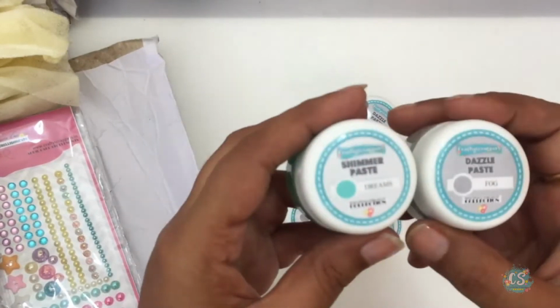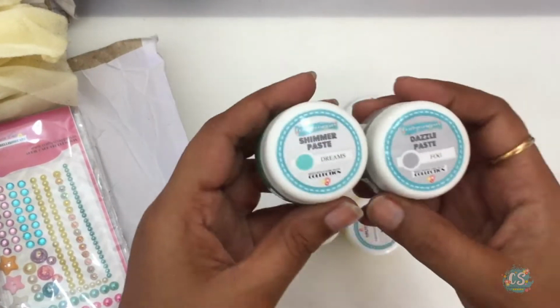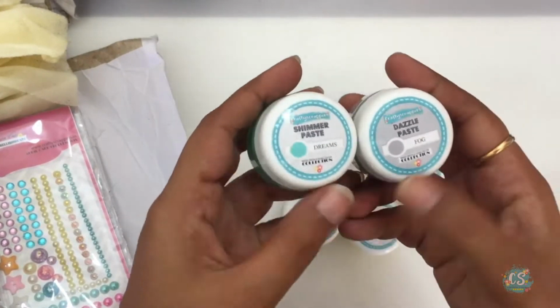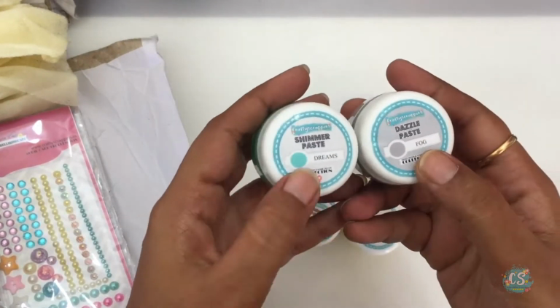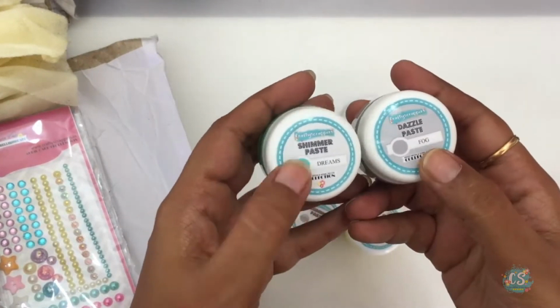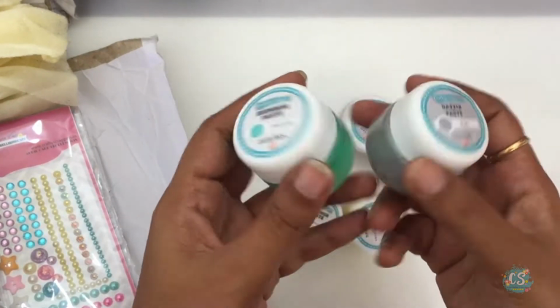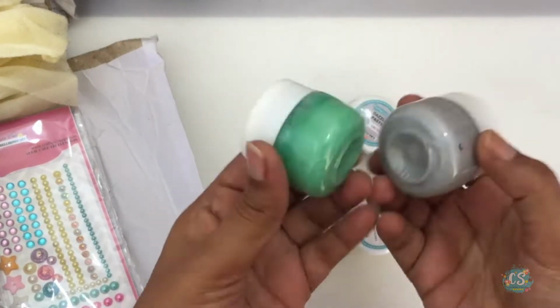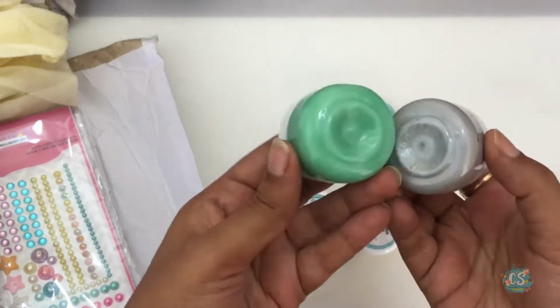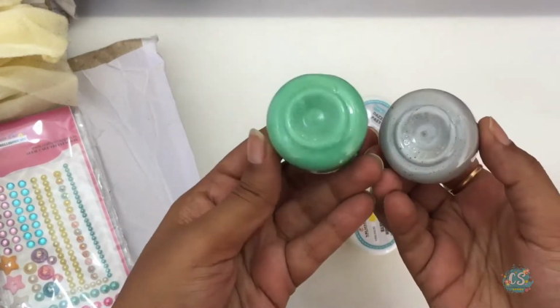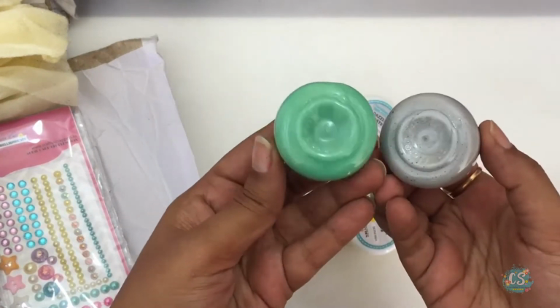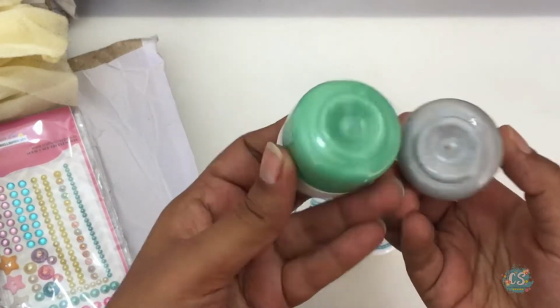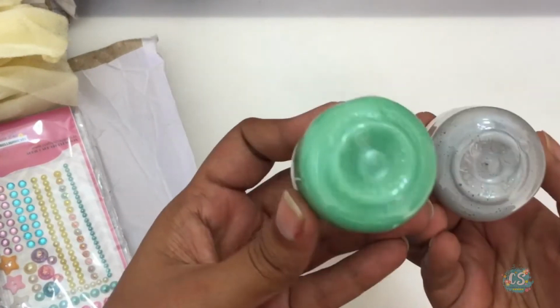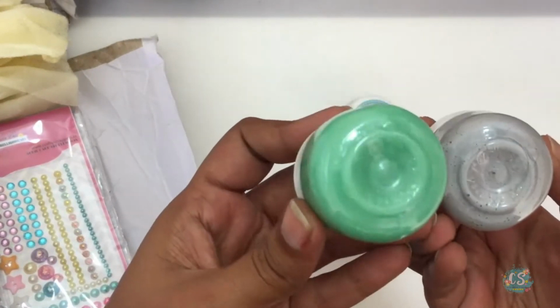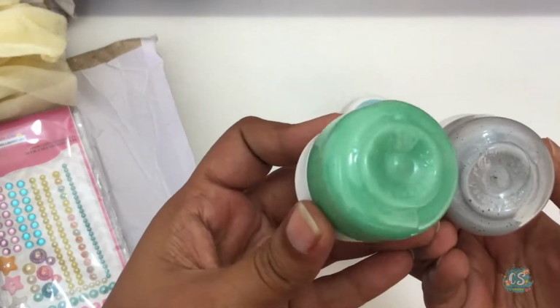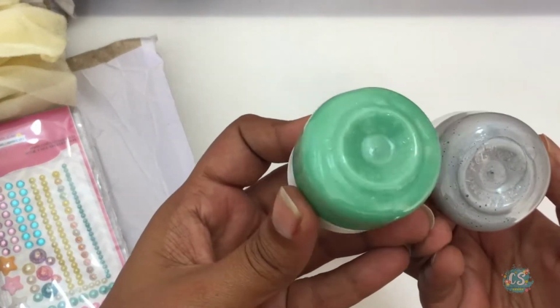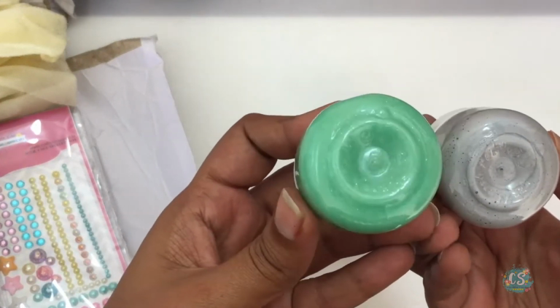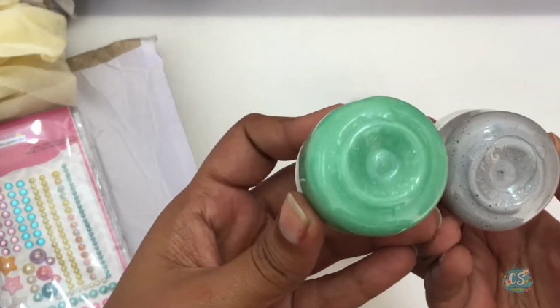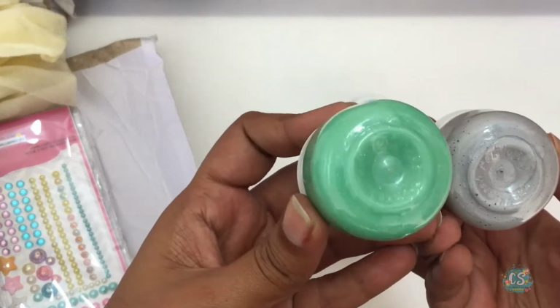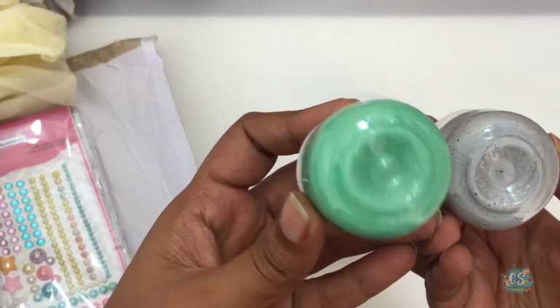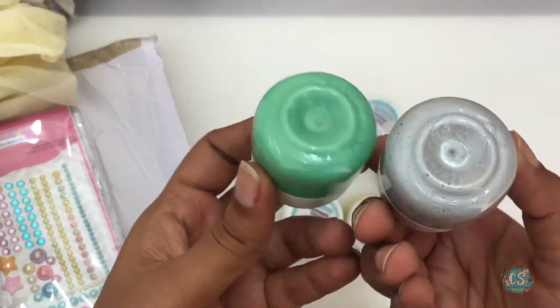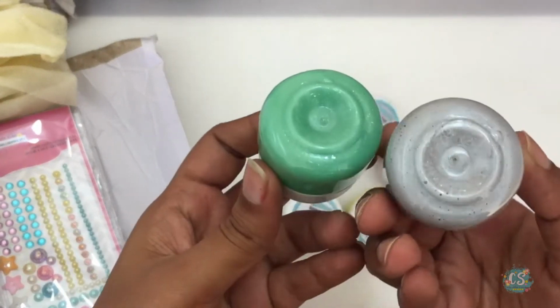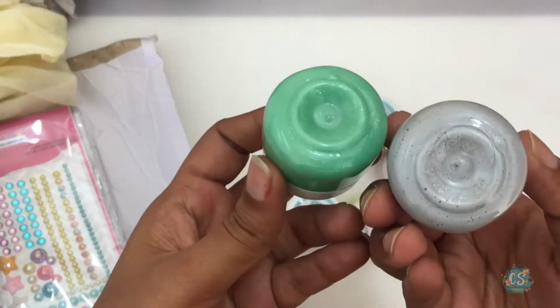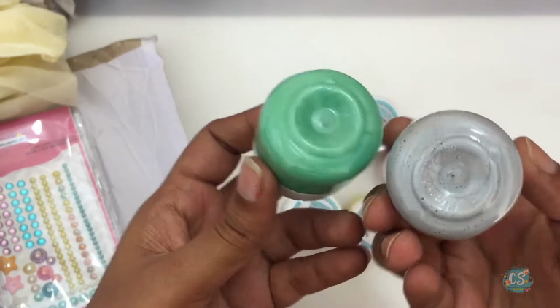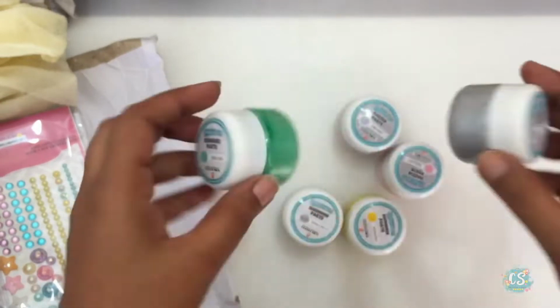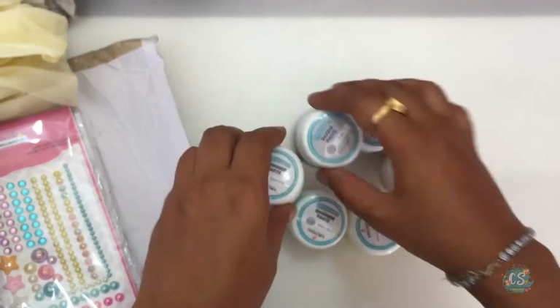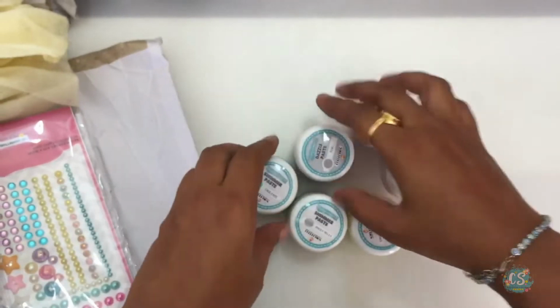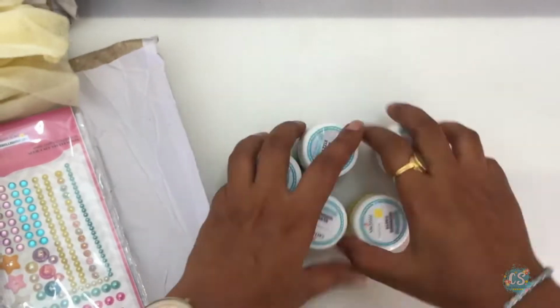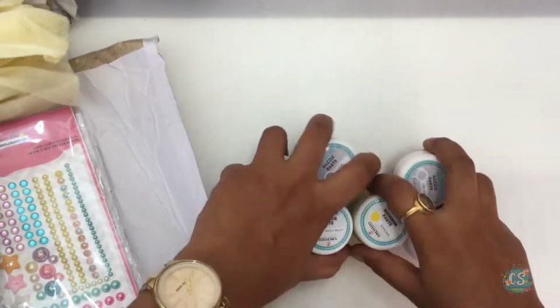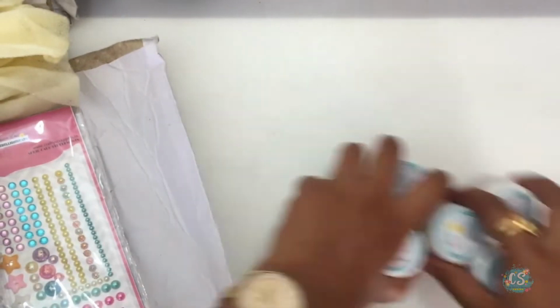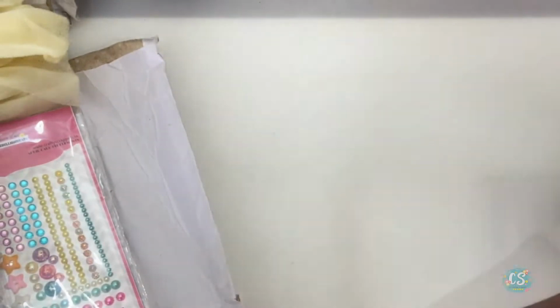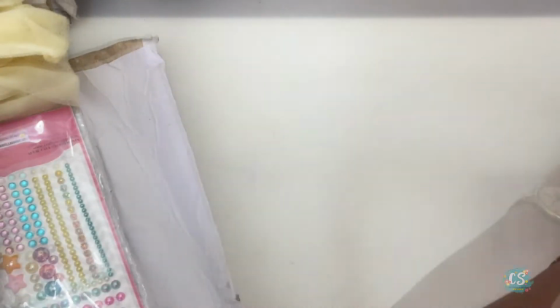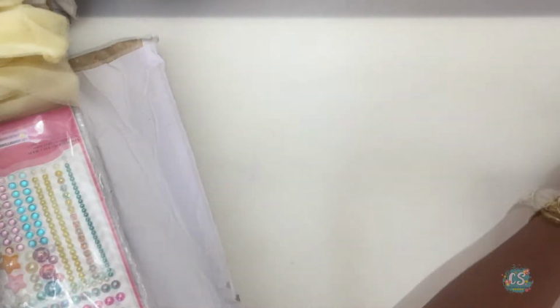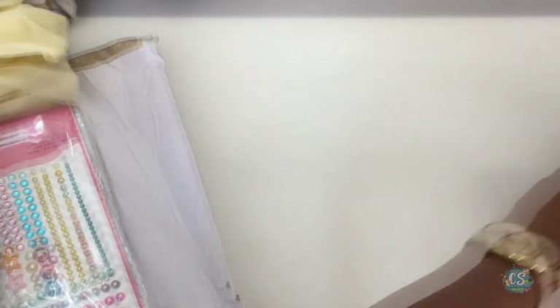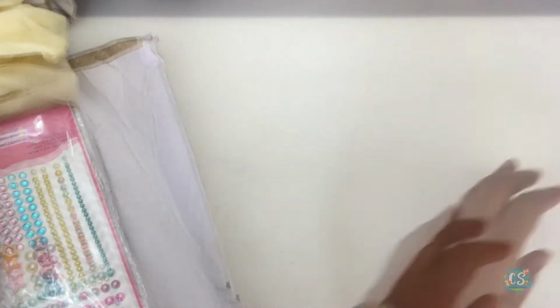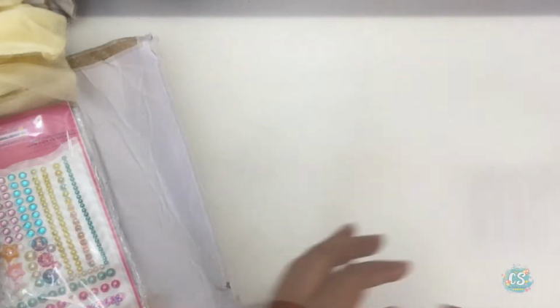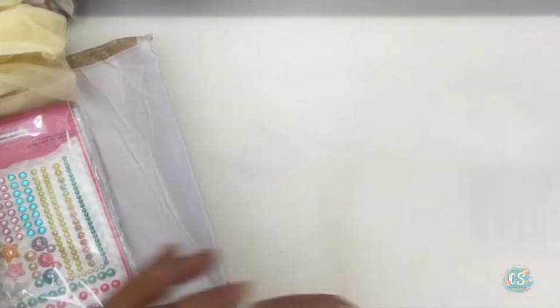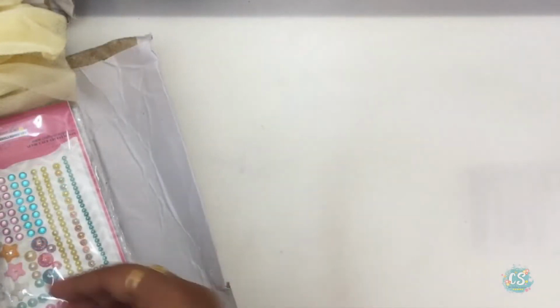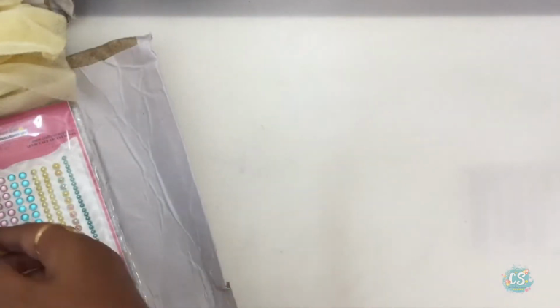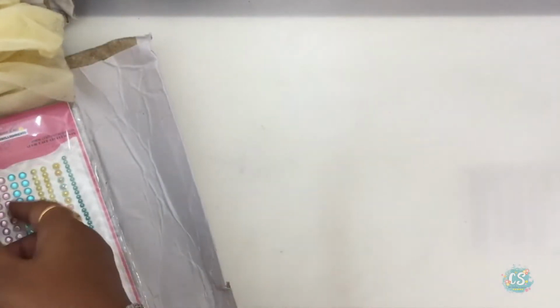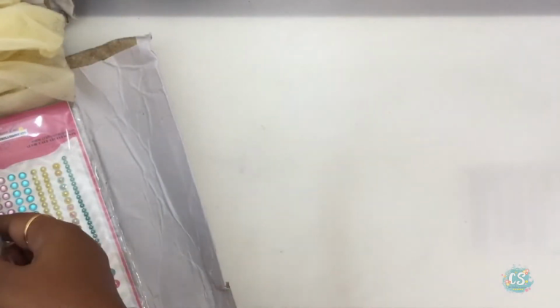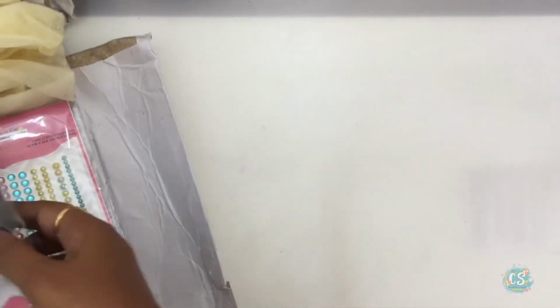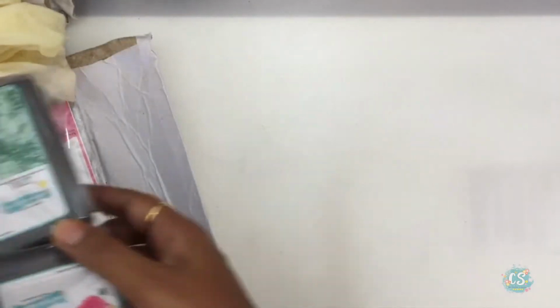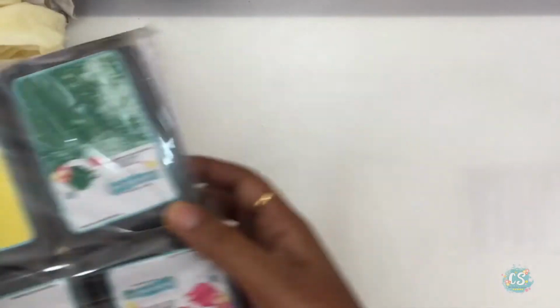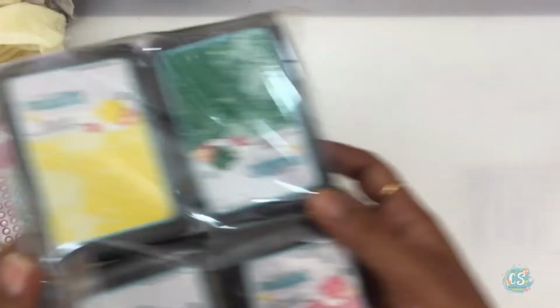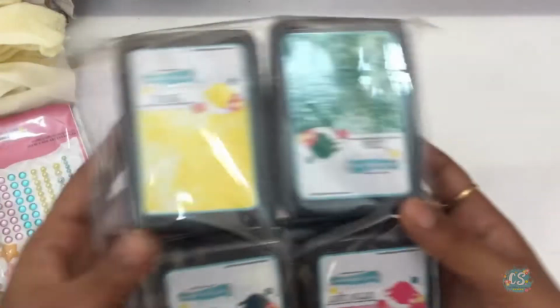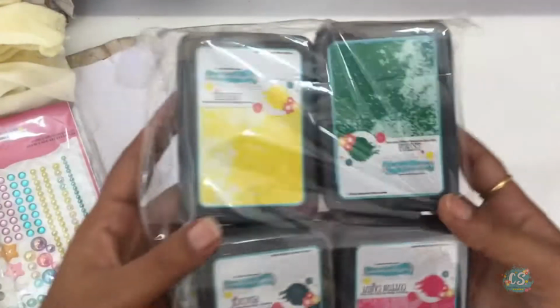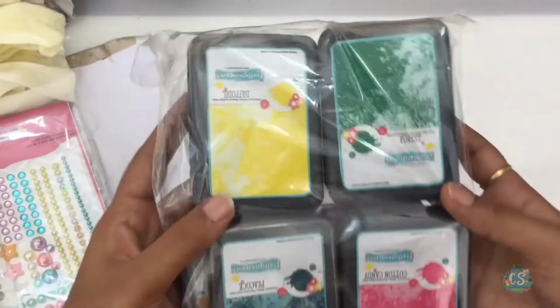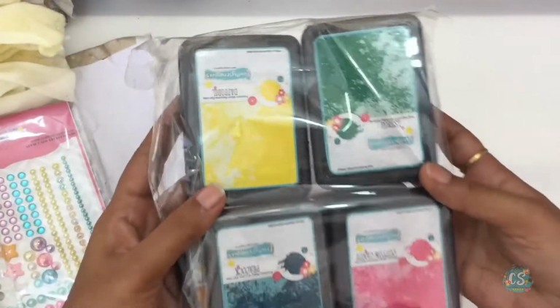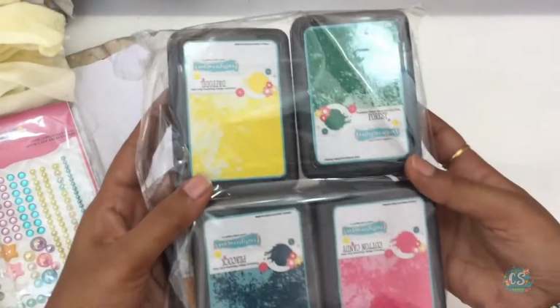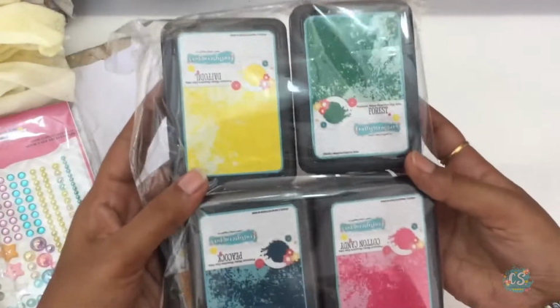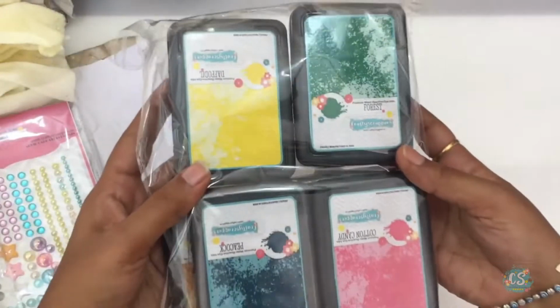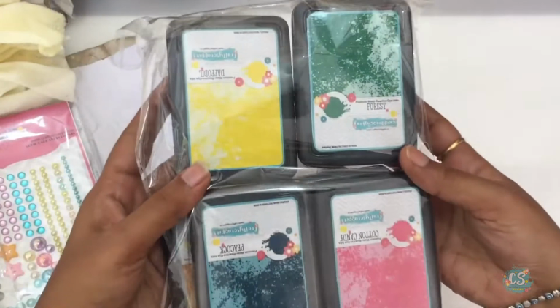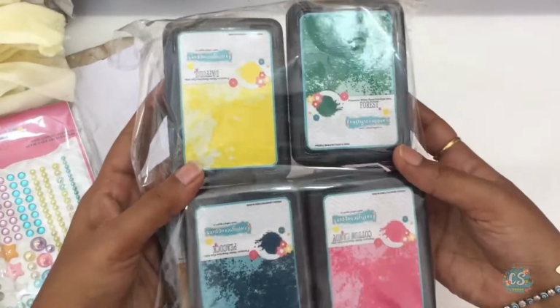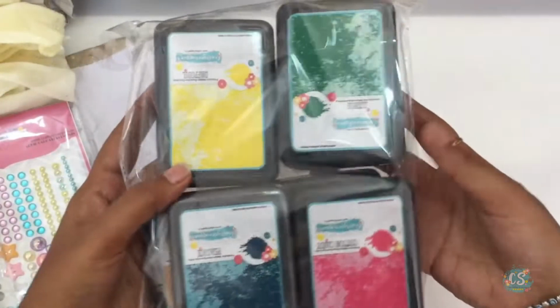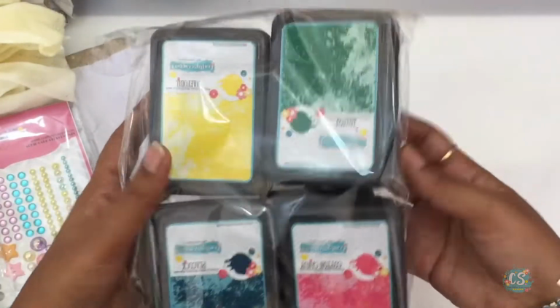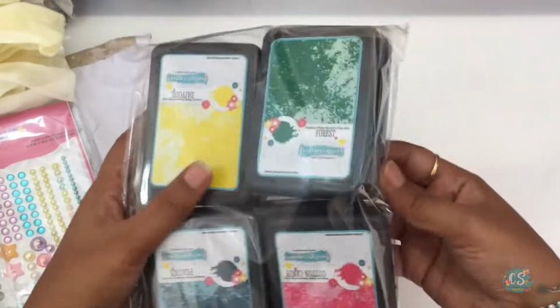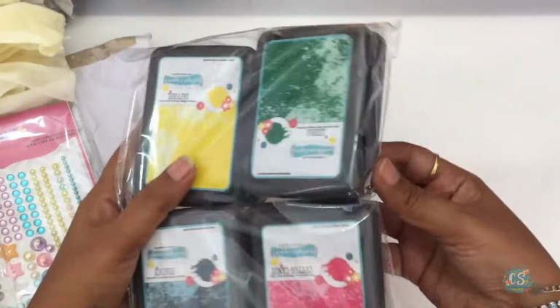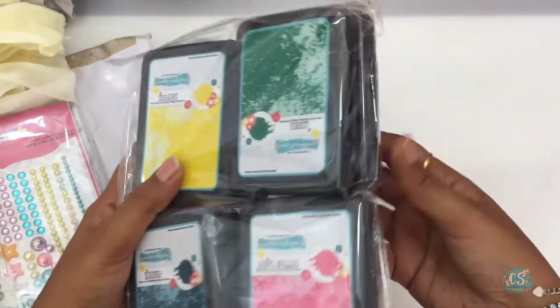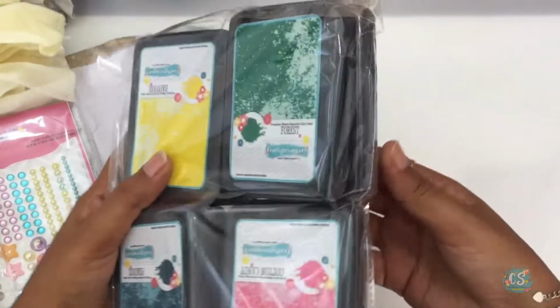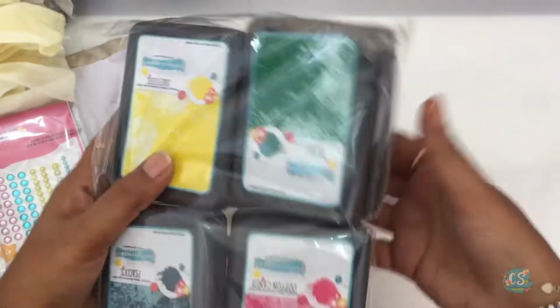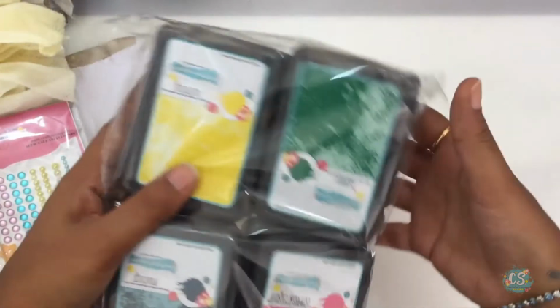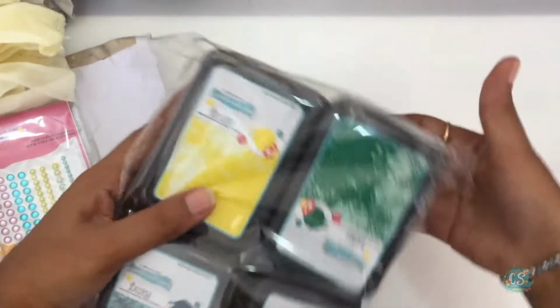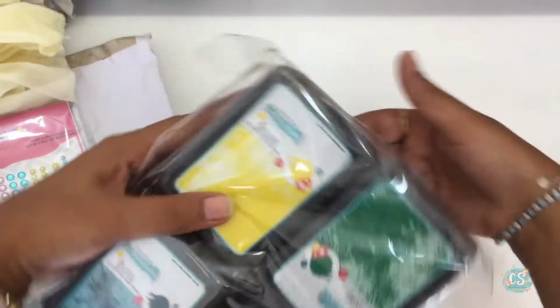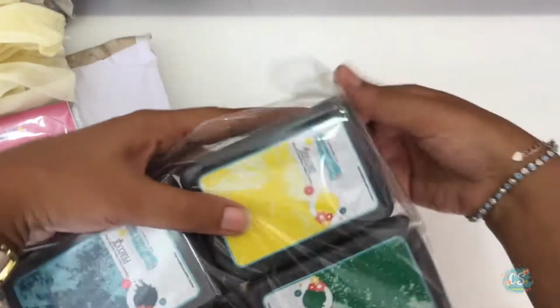The size of shimmer paste you get in this card kit is smaller than the regular jar. The big reveal for April for us at Crafty Scrappers is the release of Crafty Scrappers ink pads.